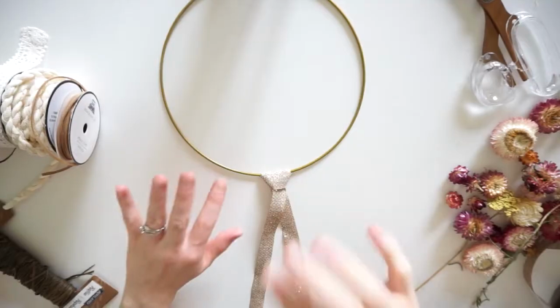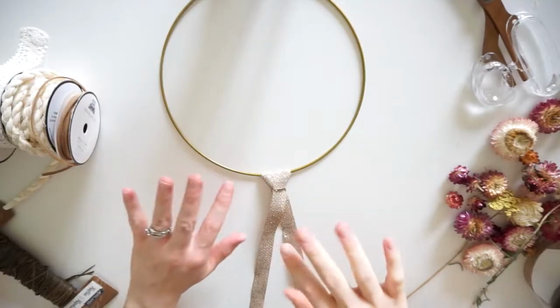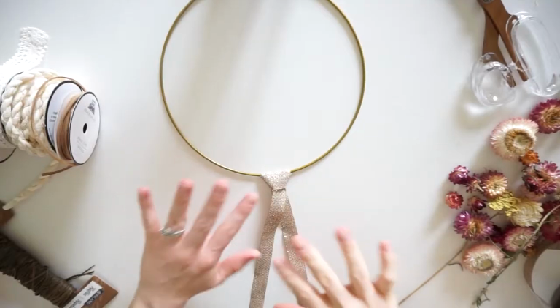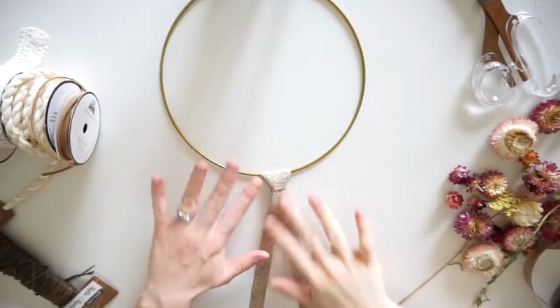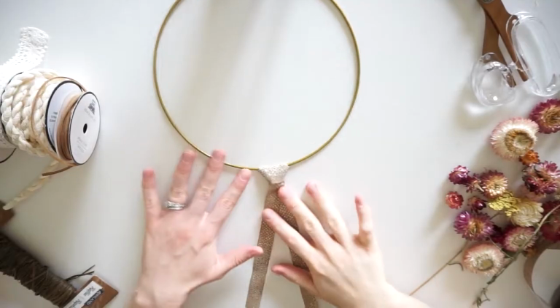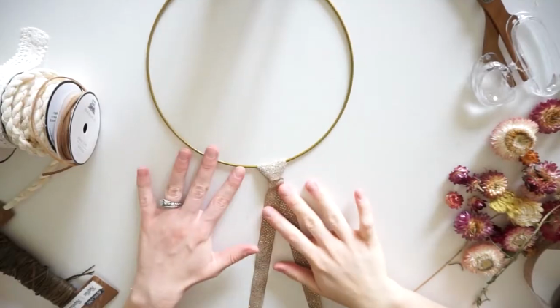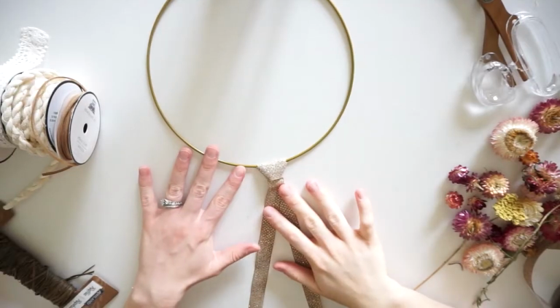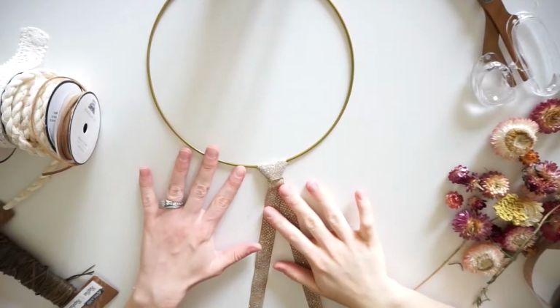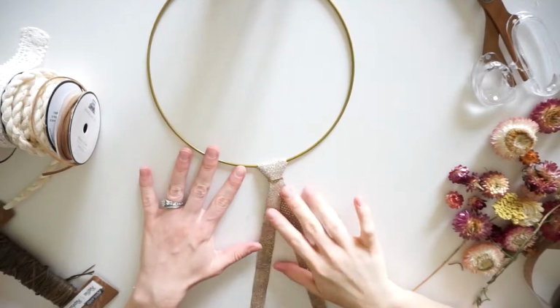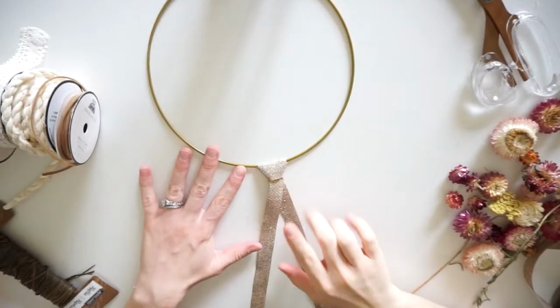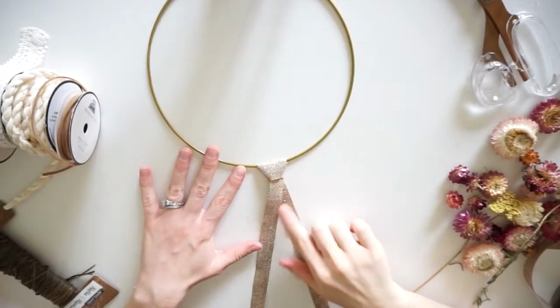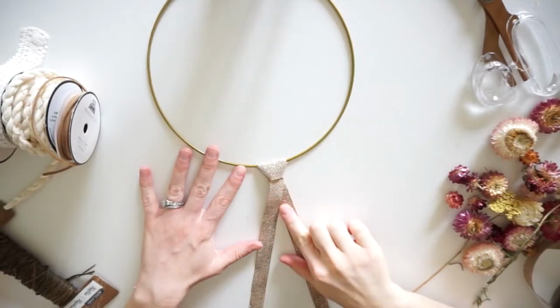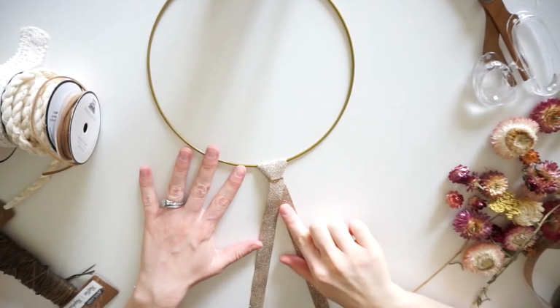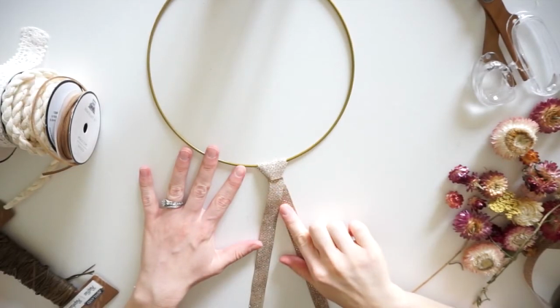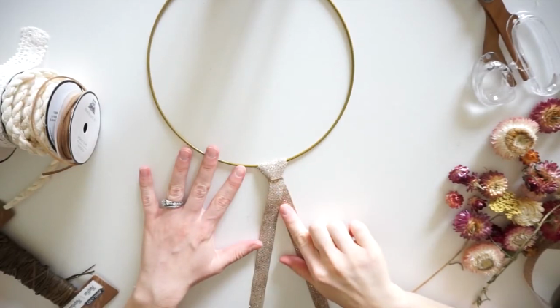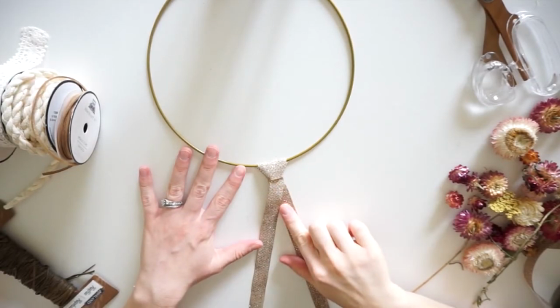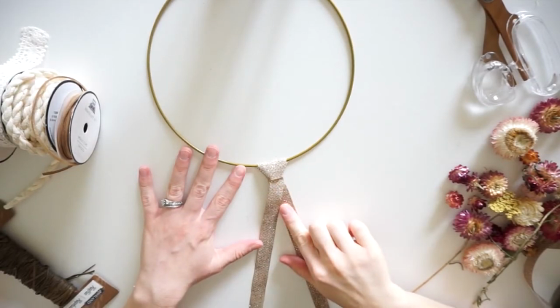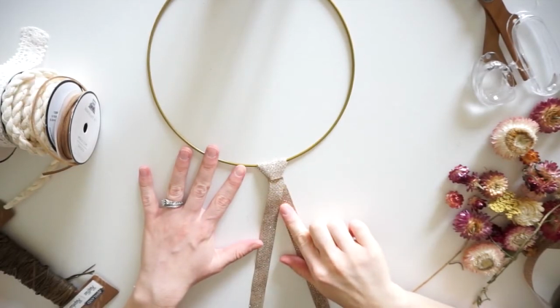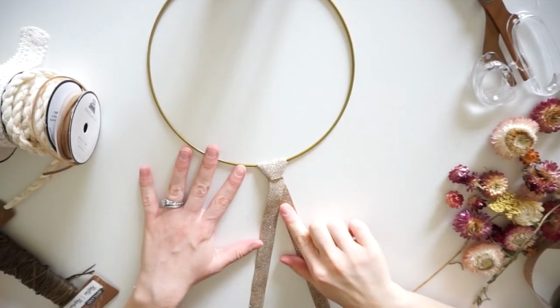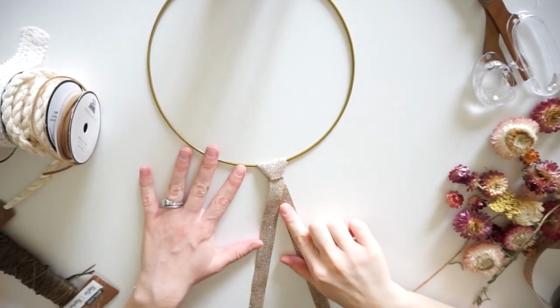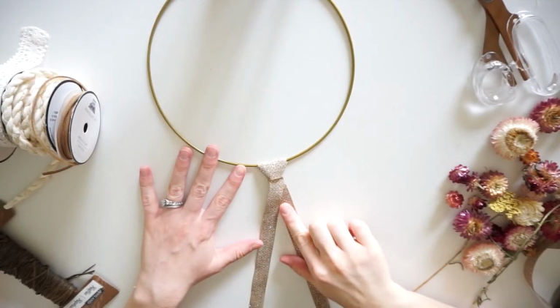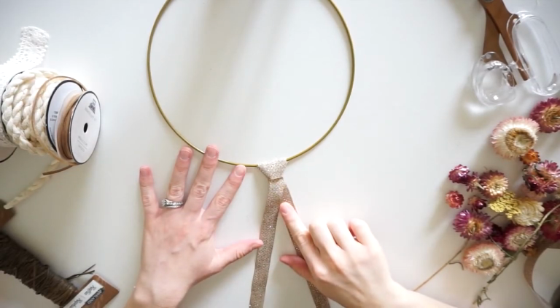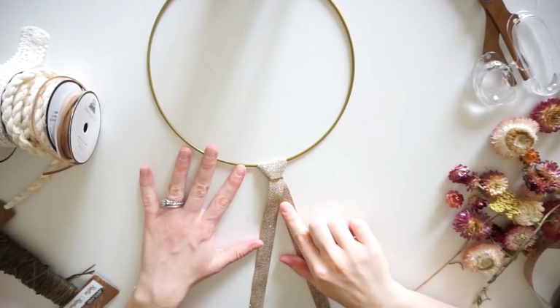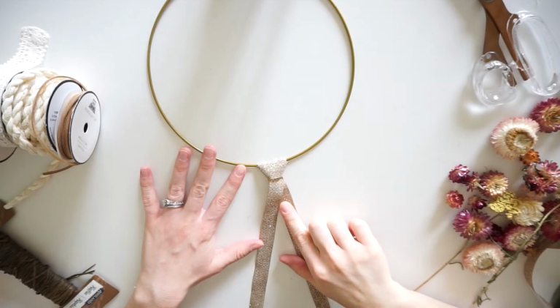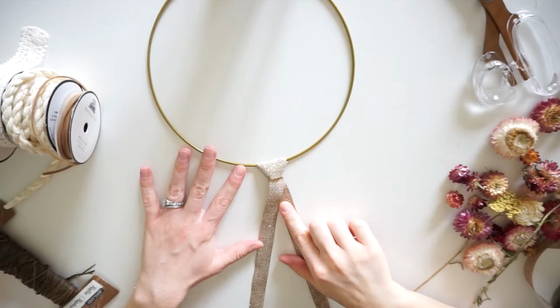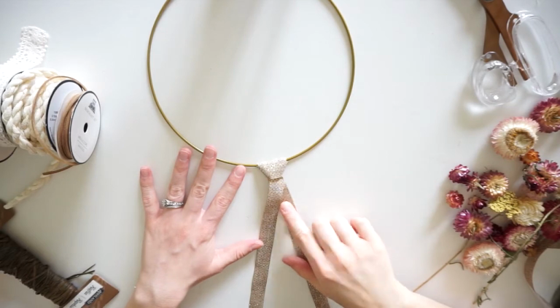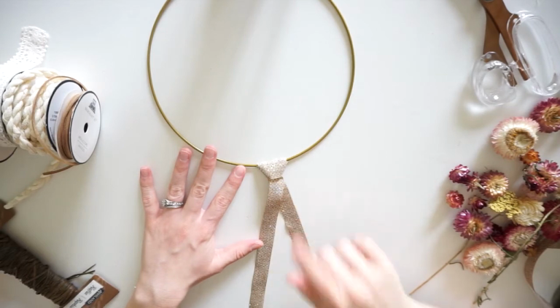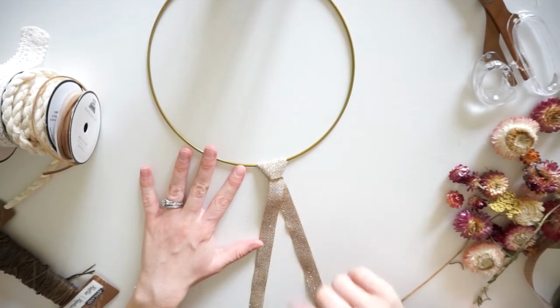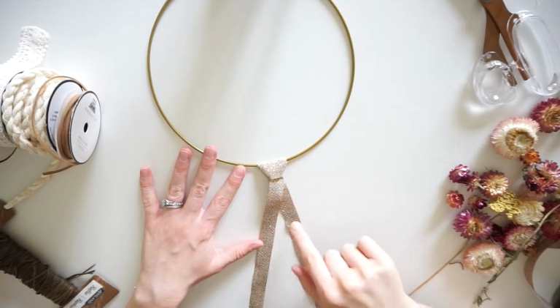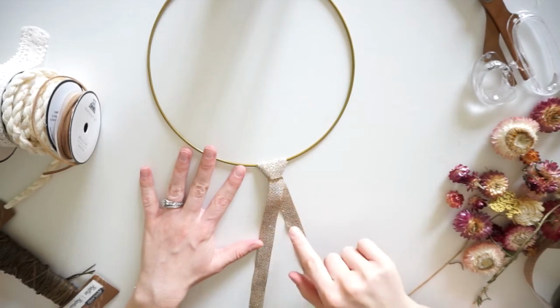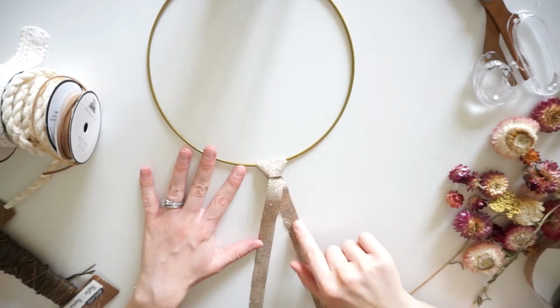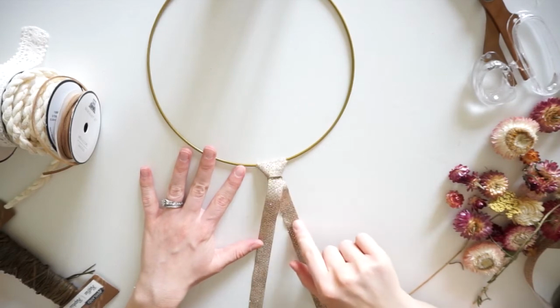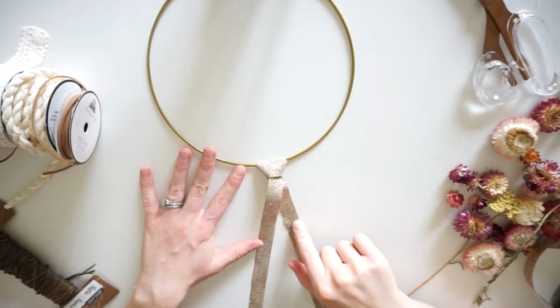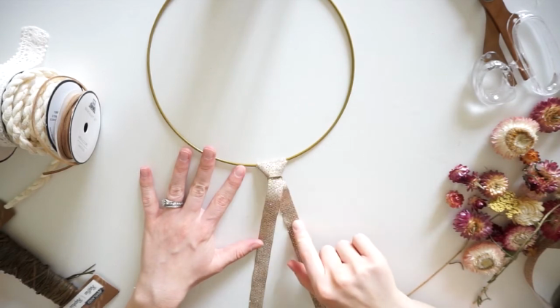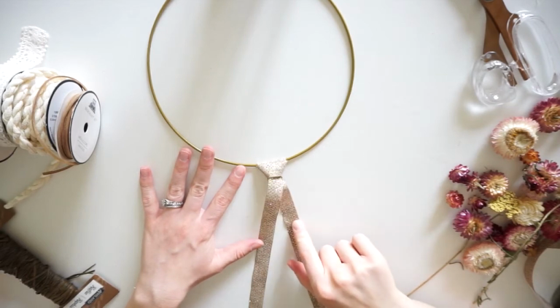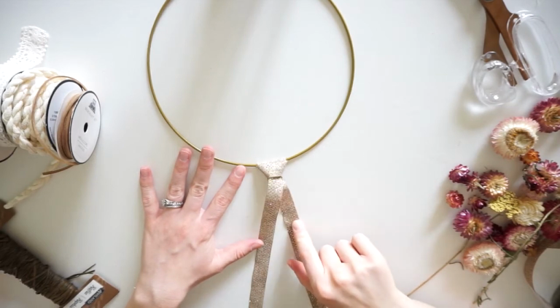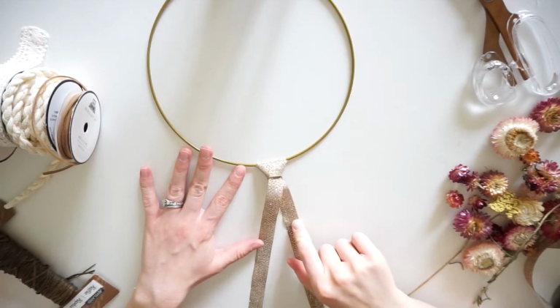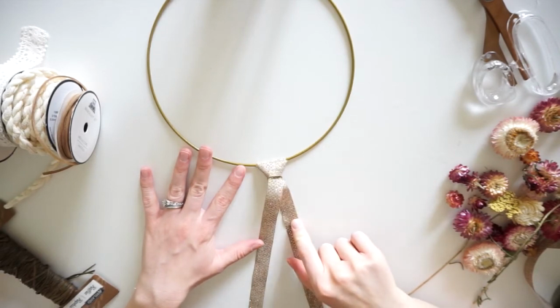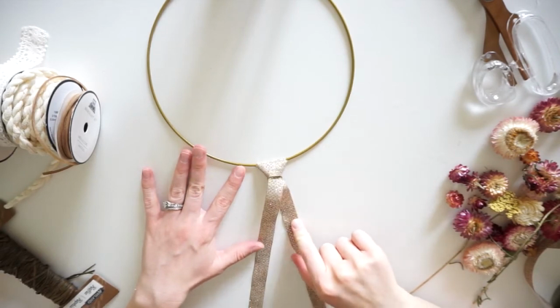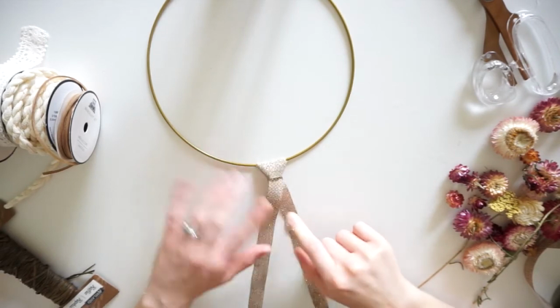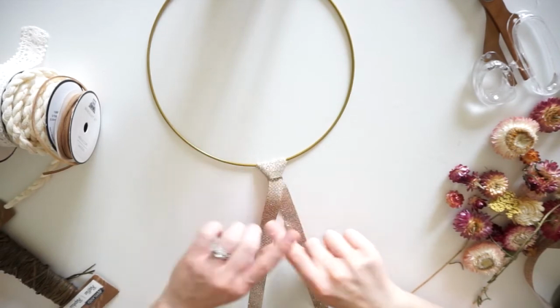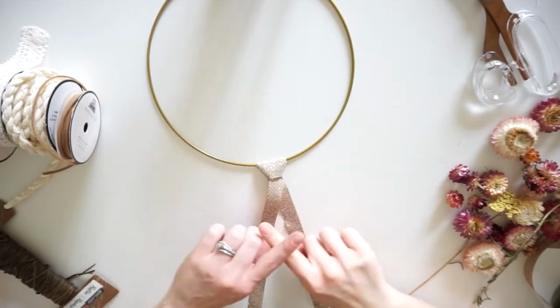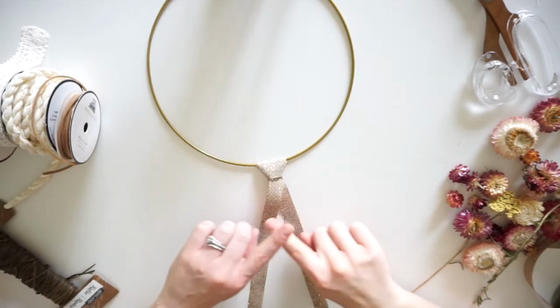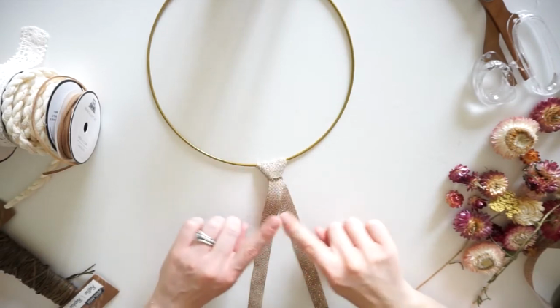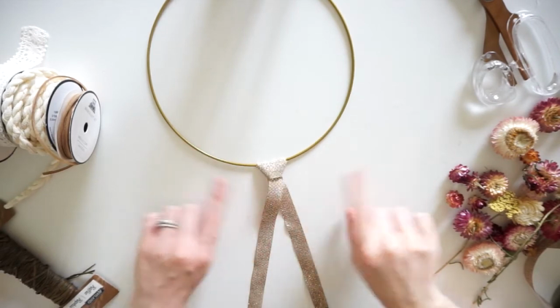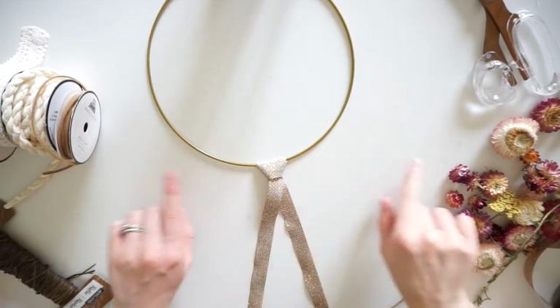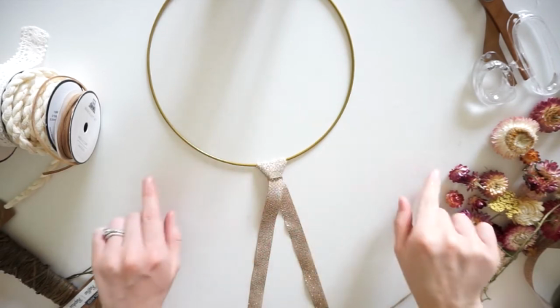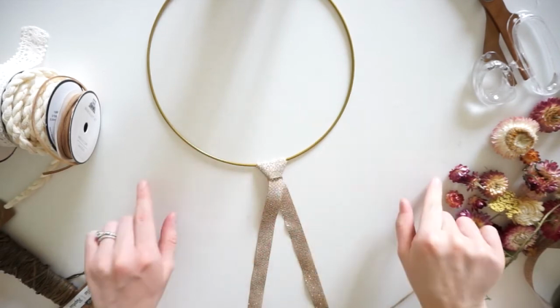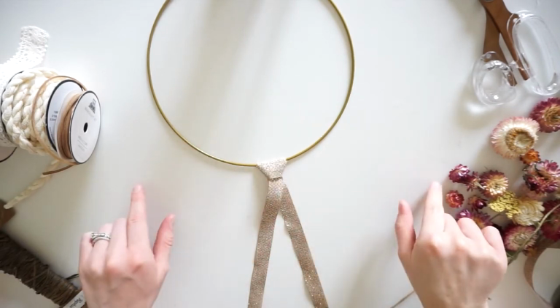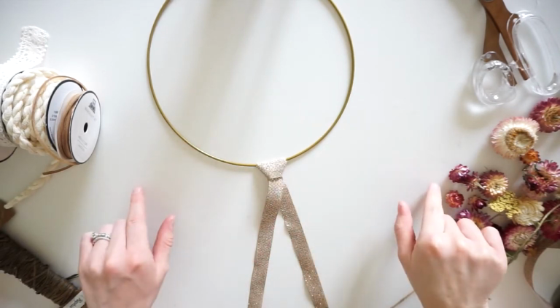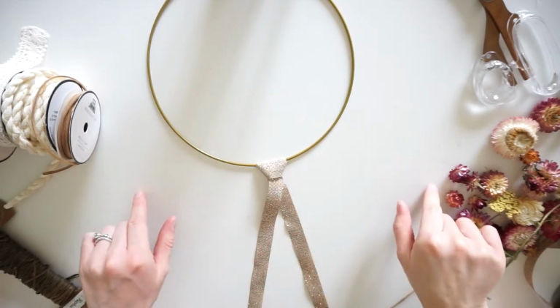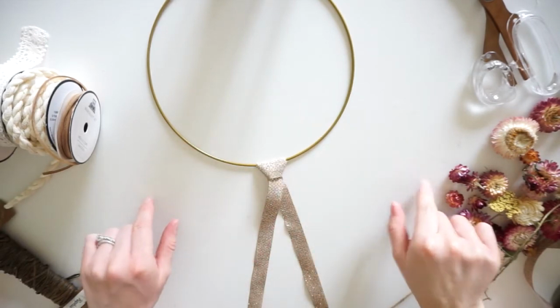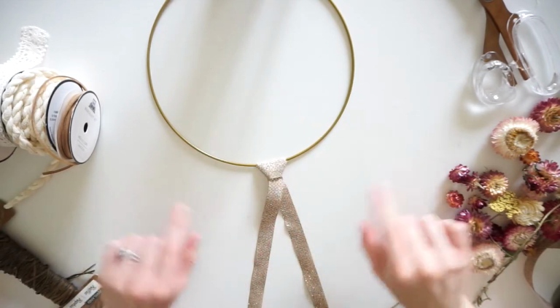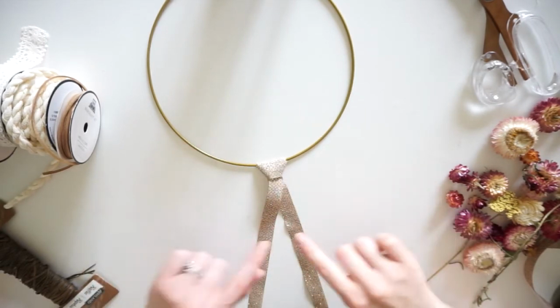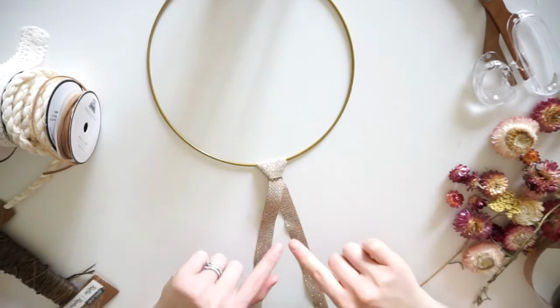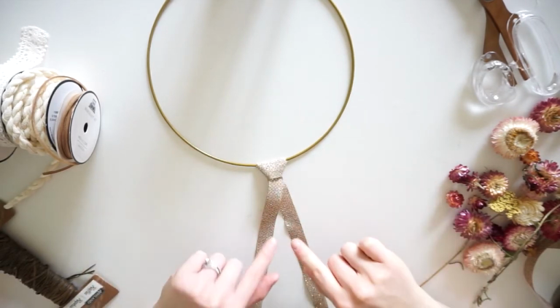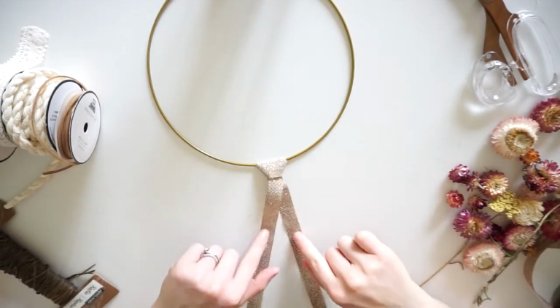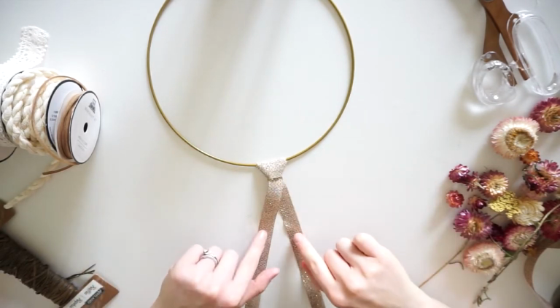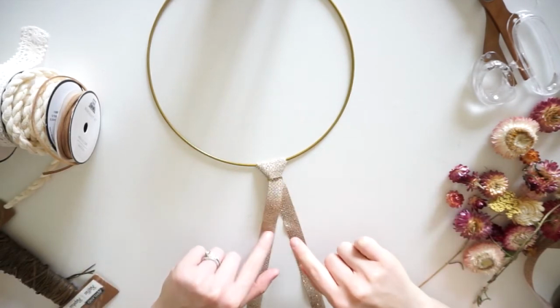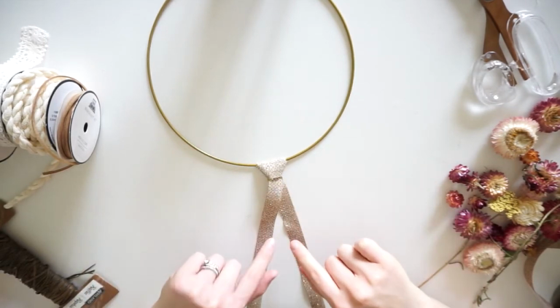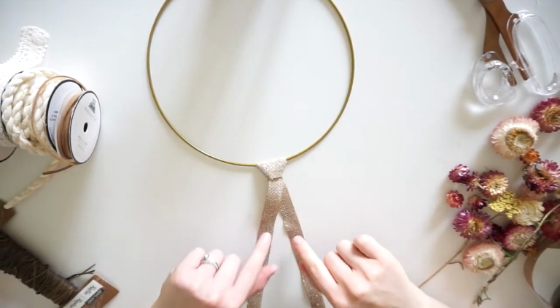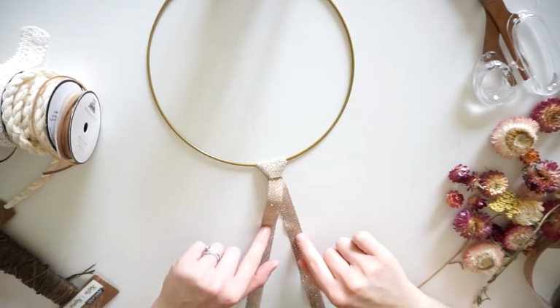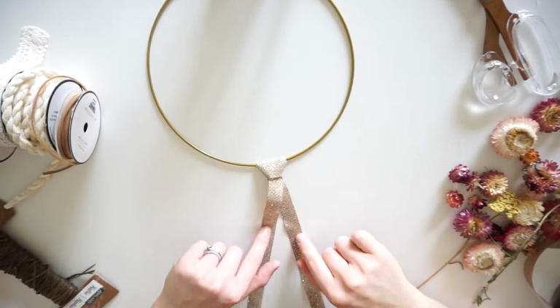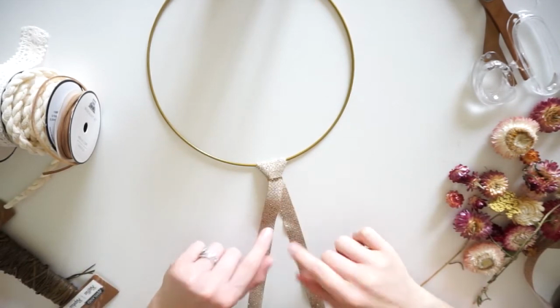Now that I know I like this length of ribbon, I'm going to take this one off and start cutting all the other pieces to the same length.